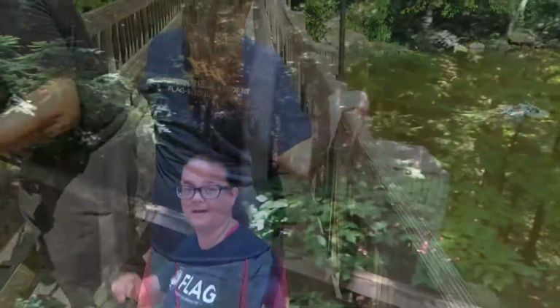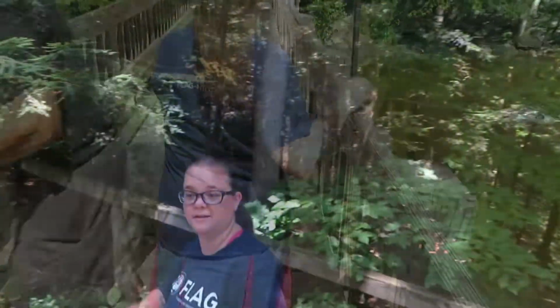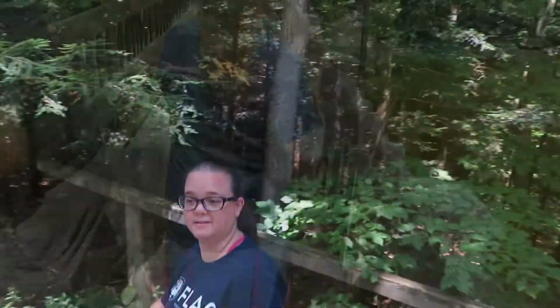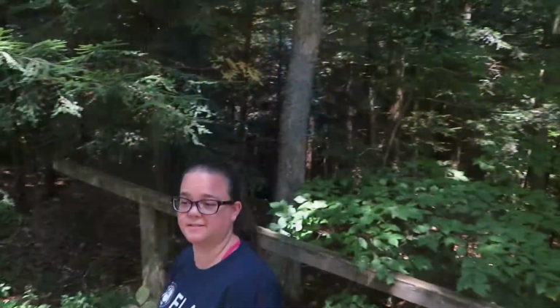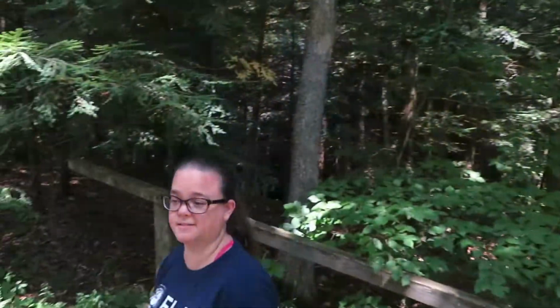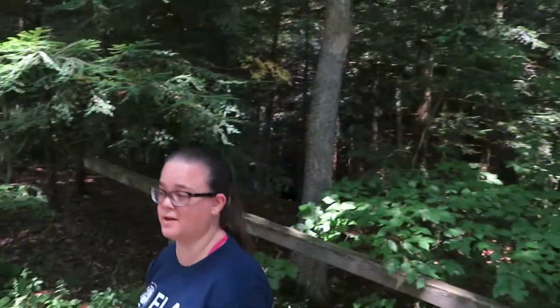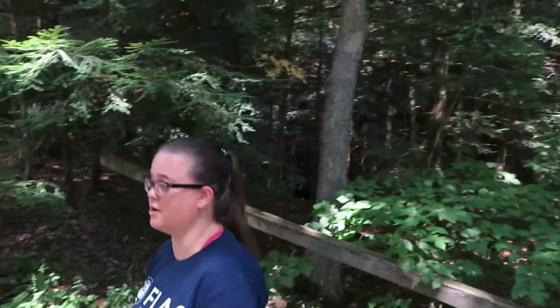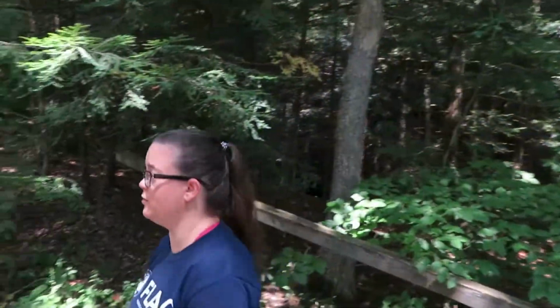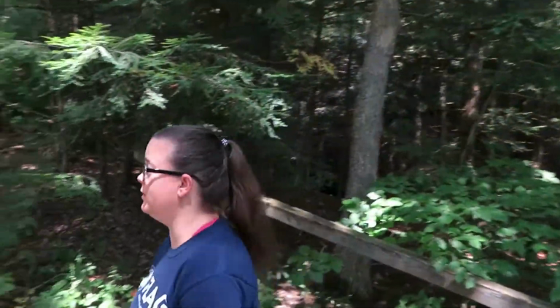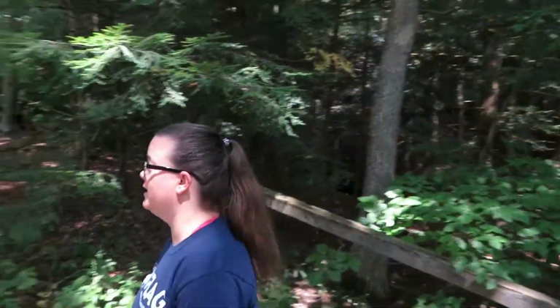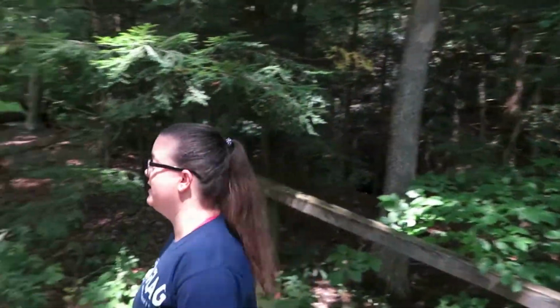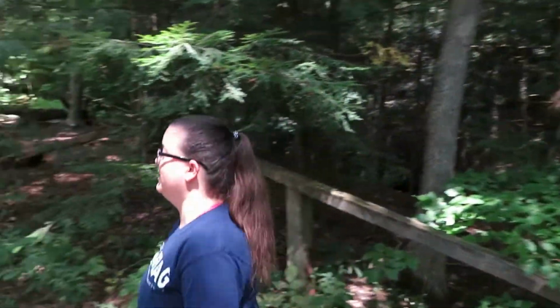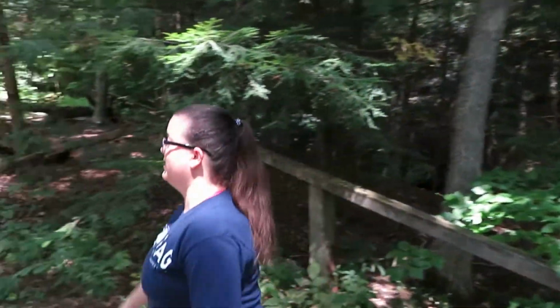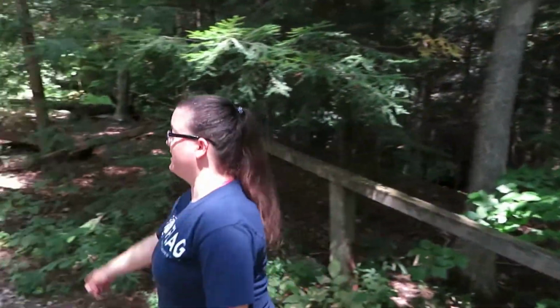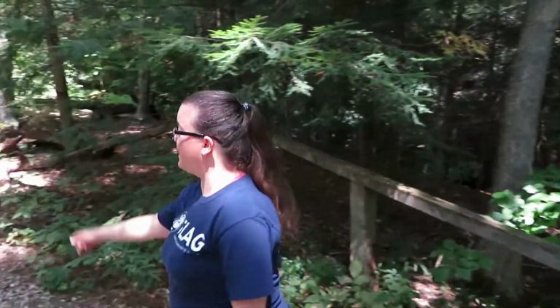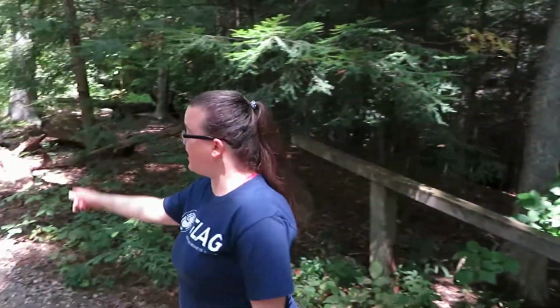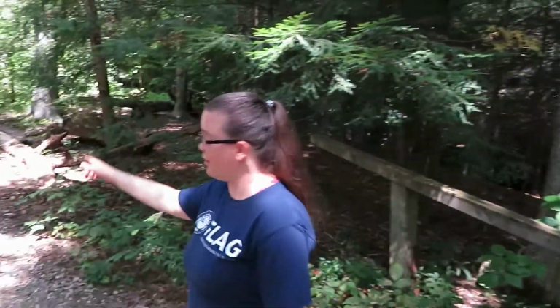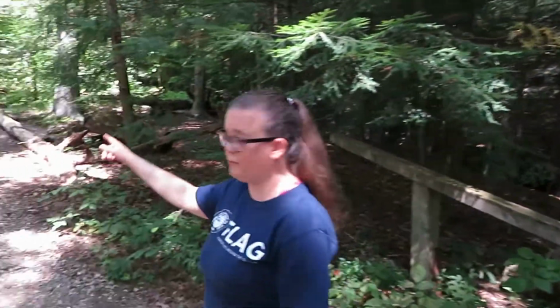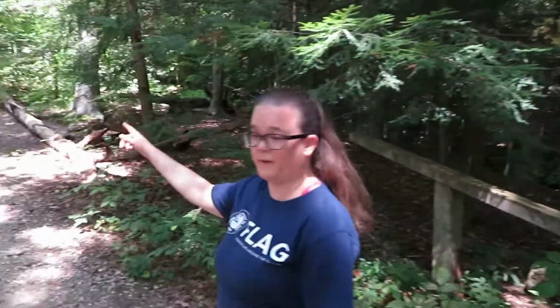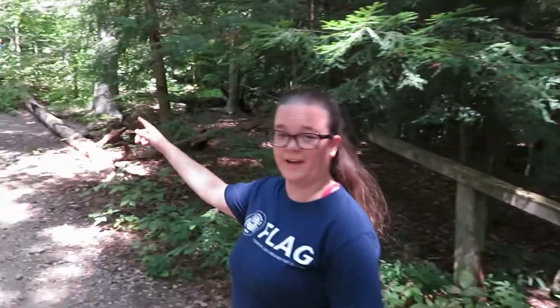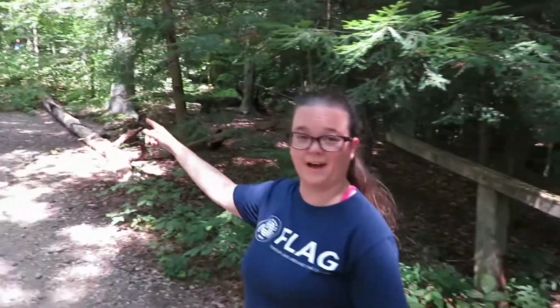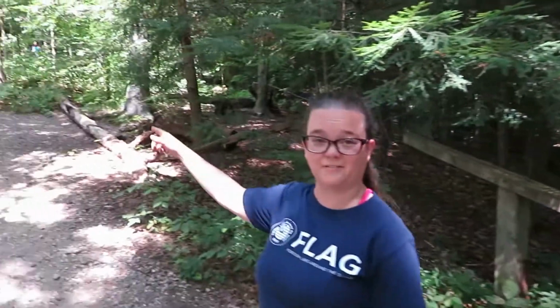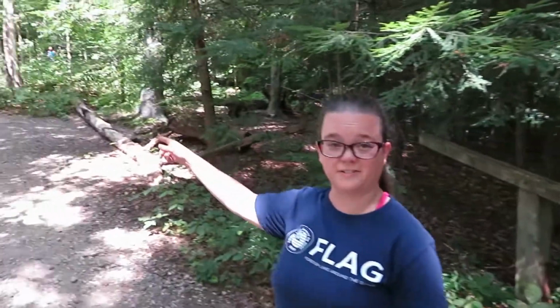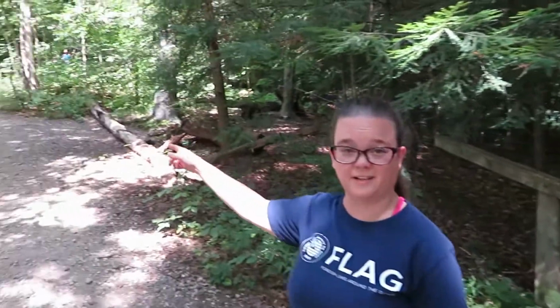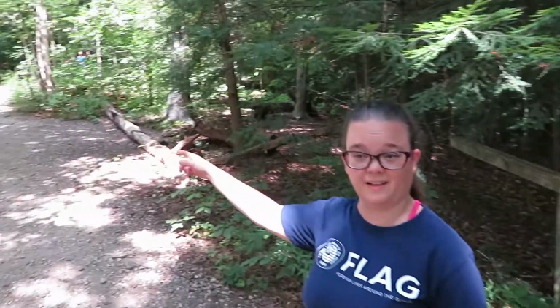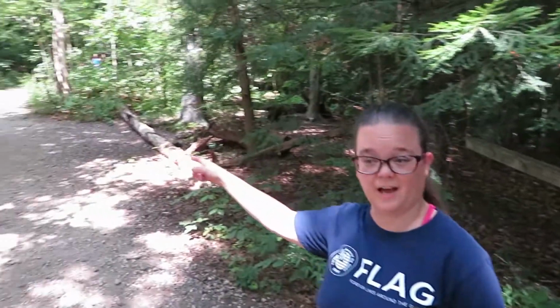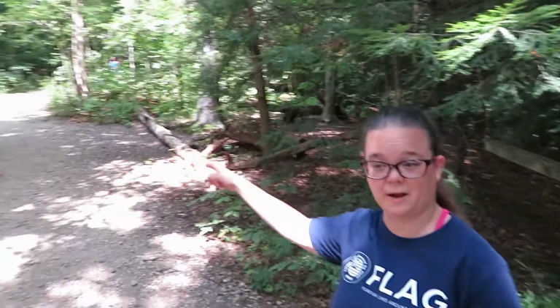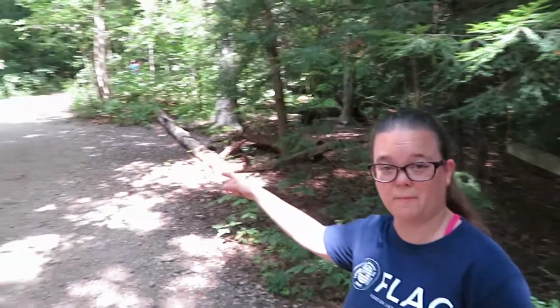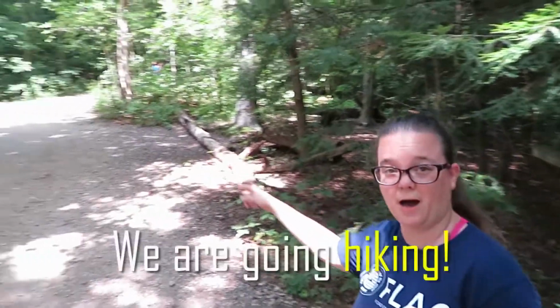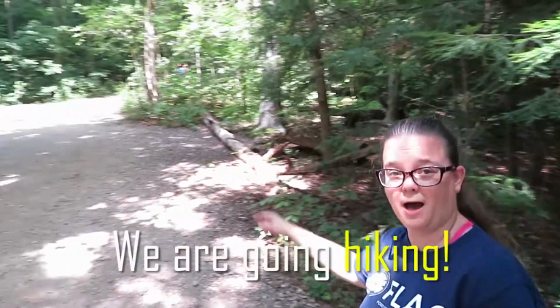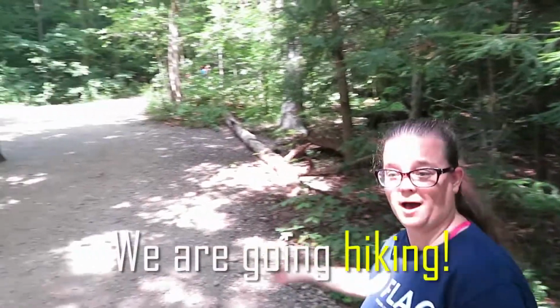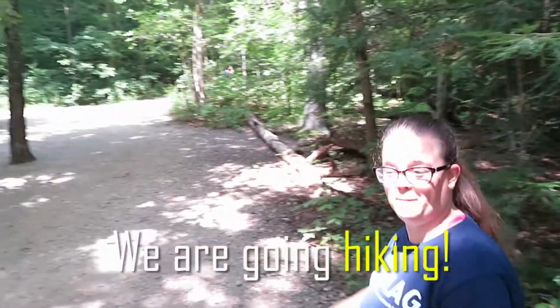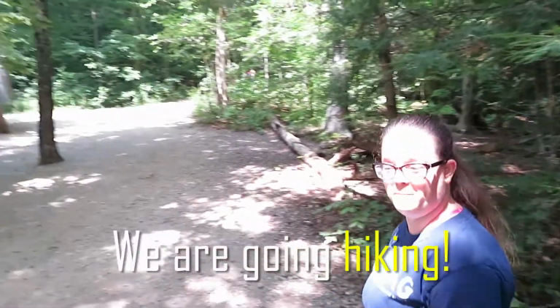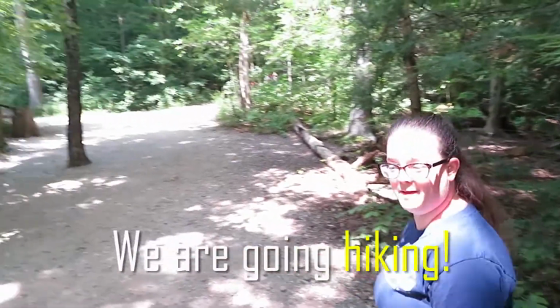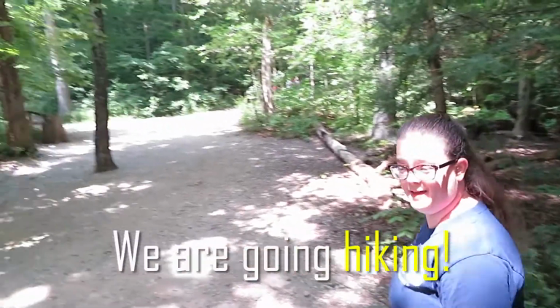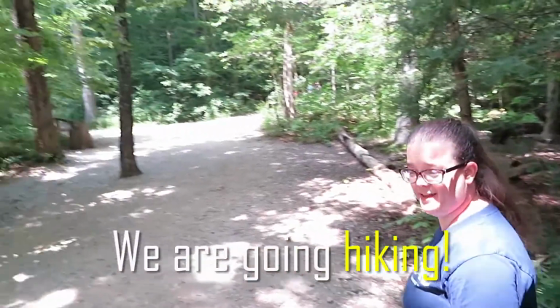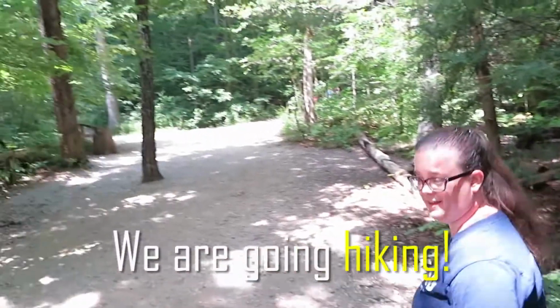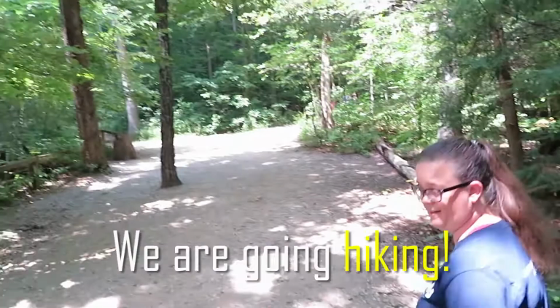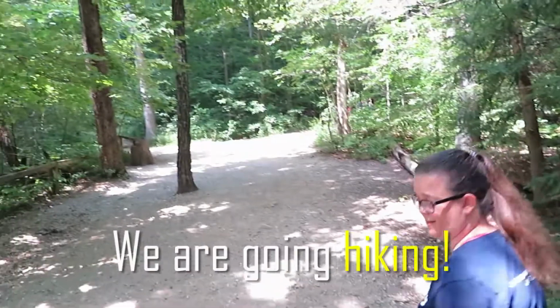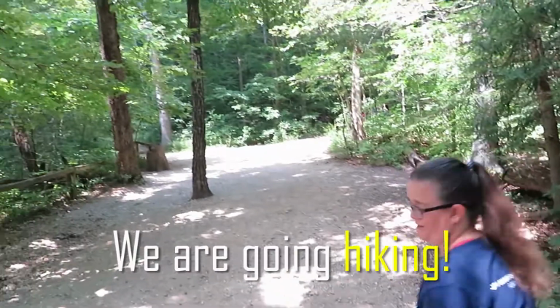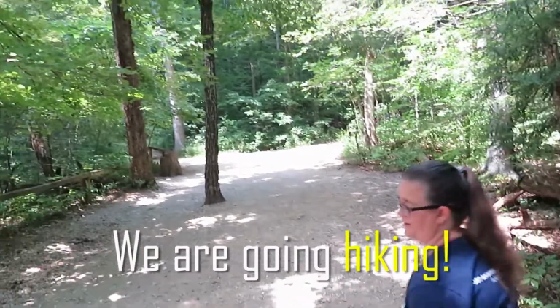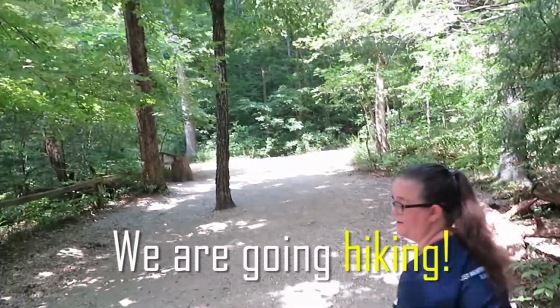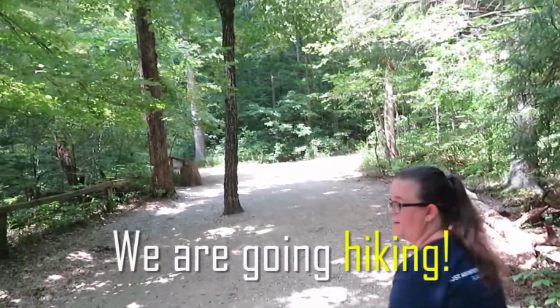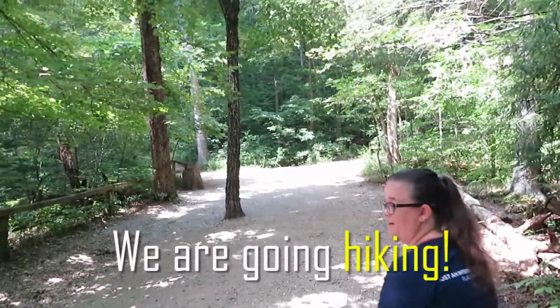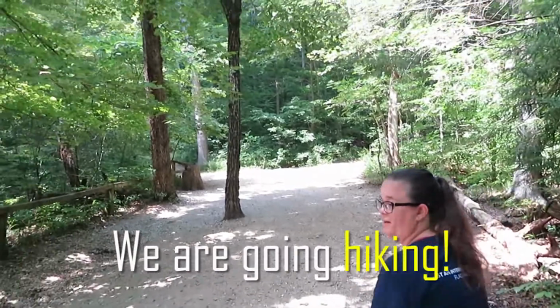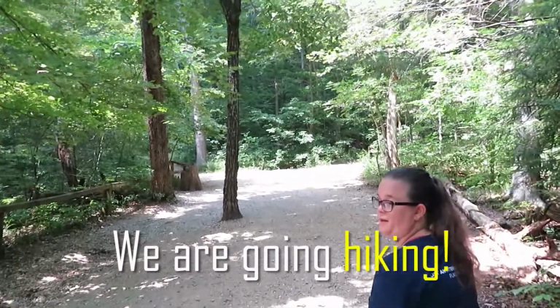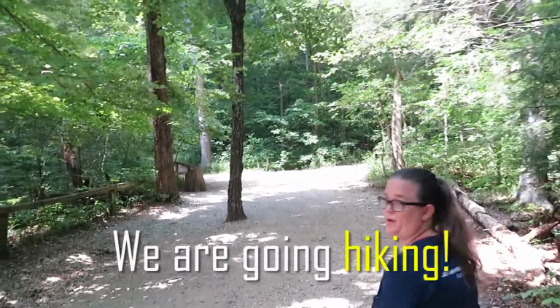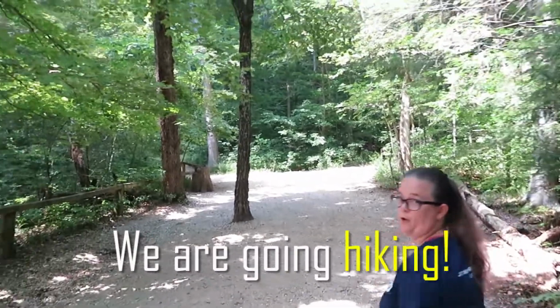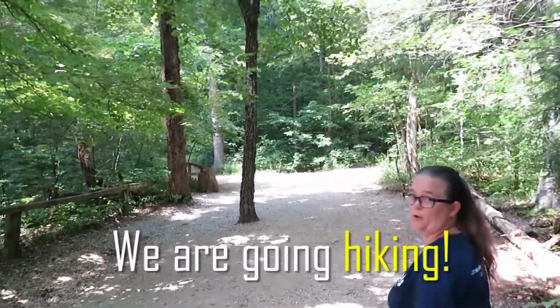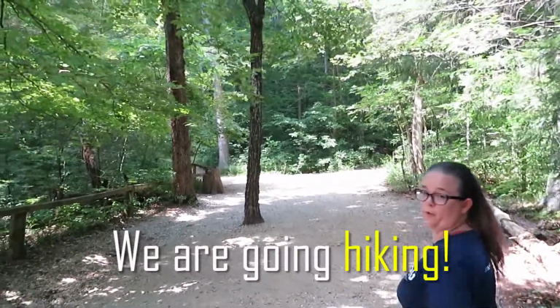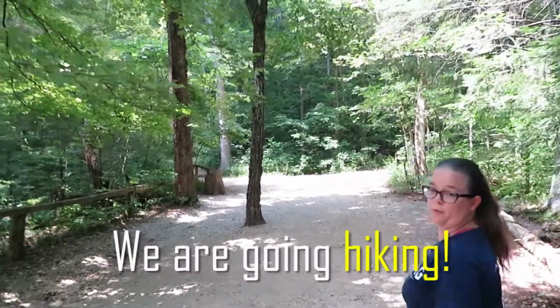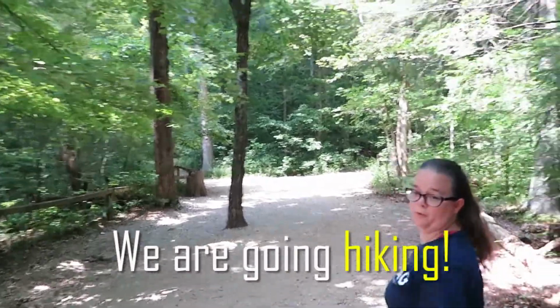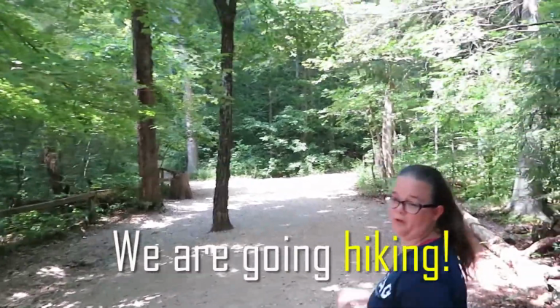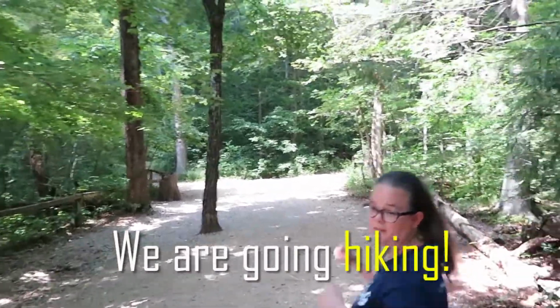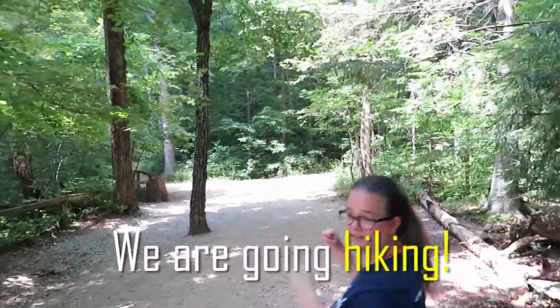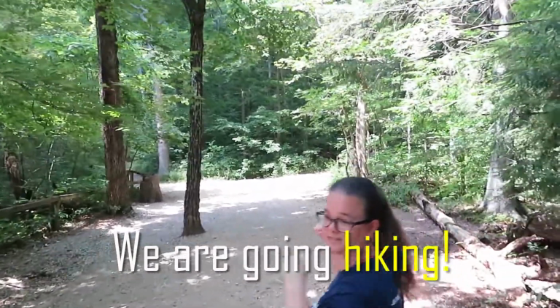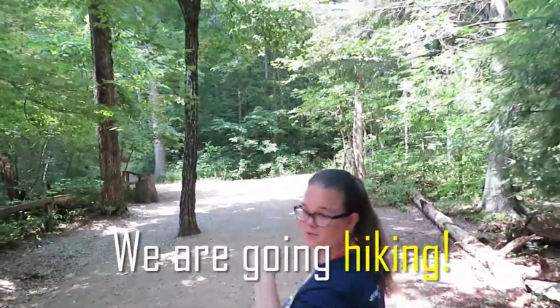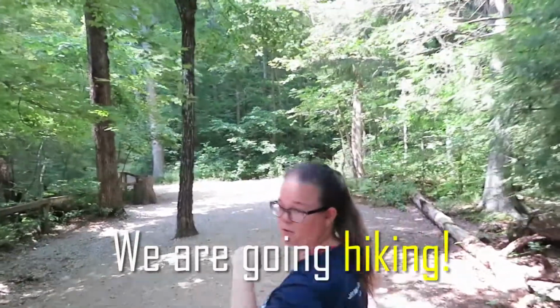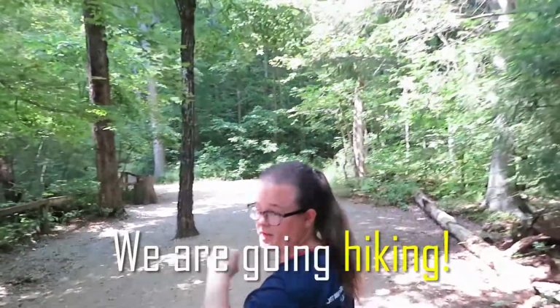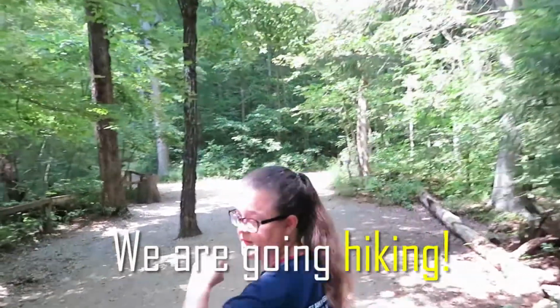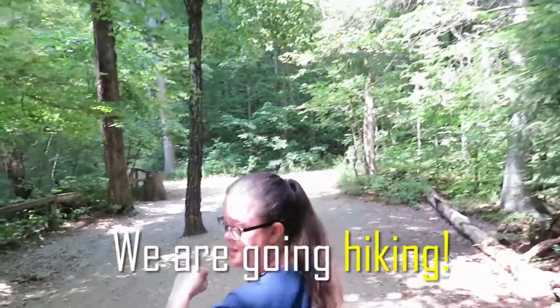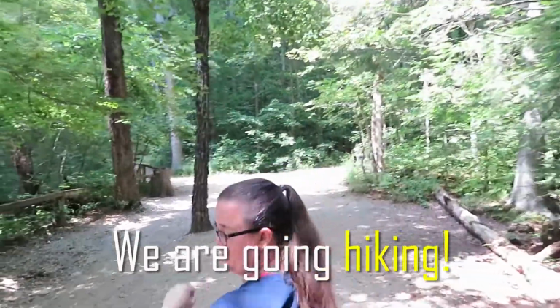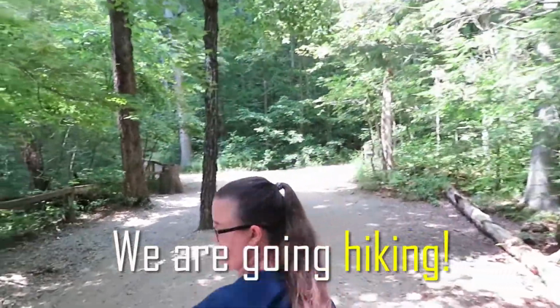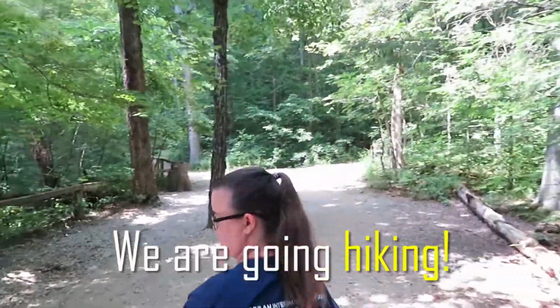Now we have to climb uphill. Let's do this!